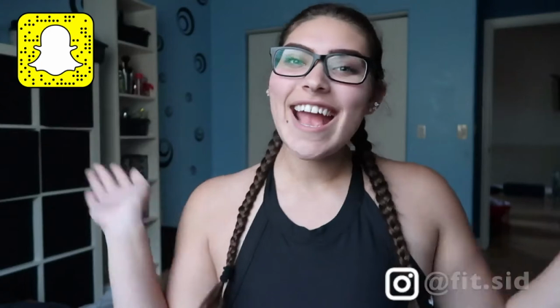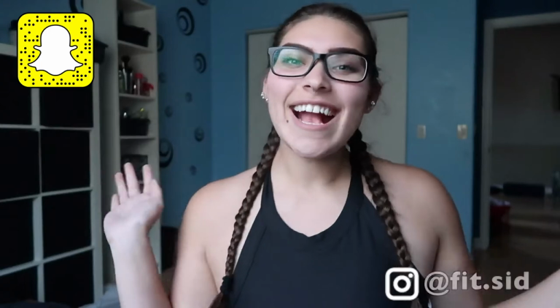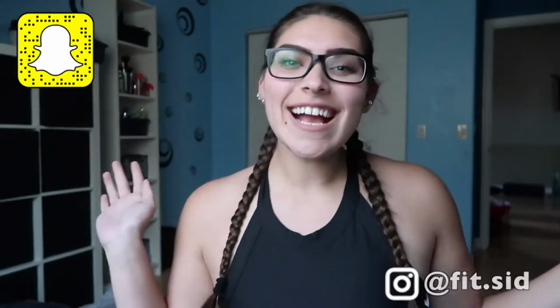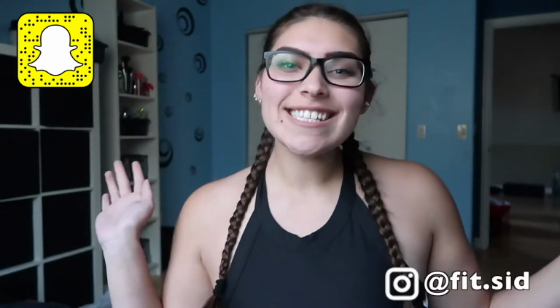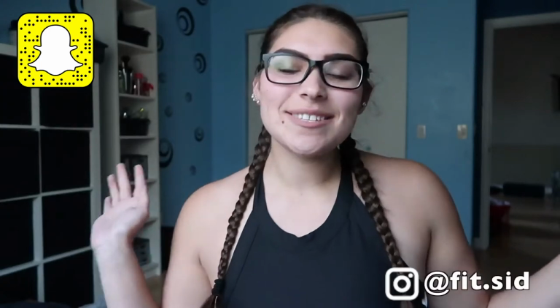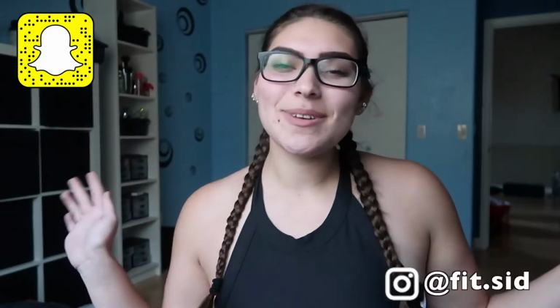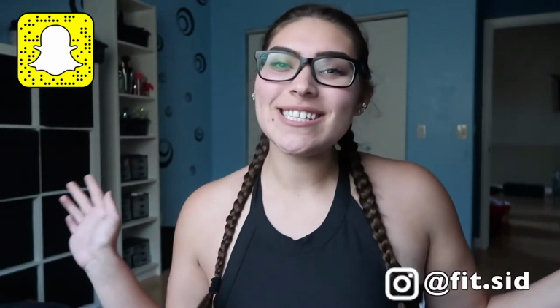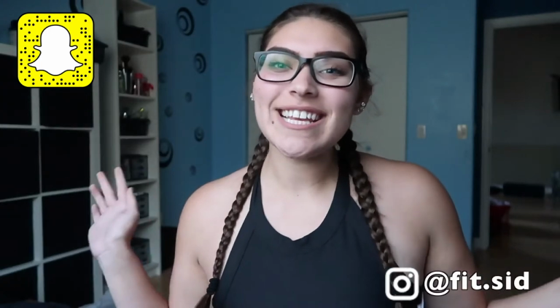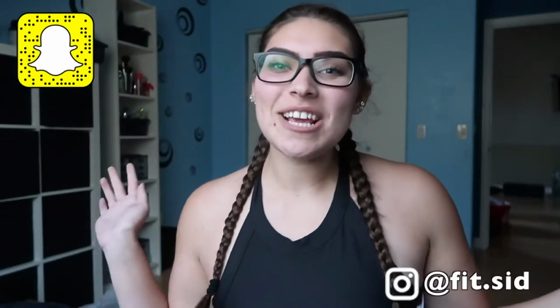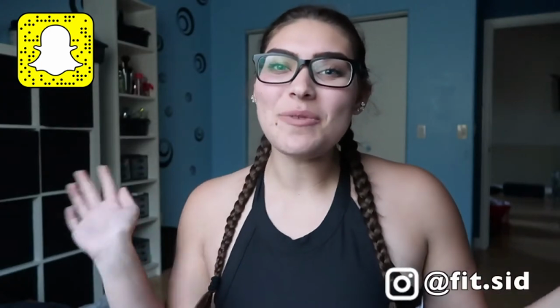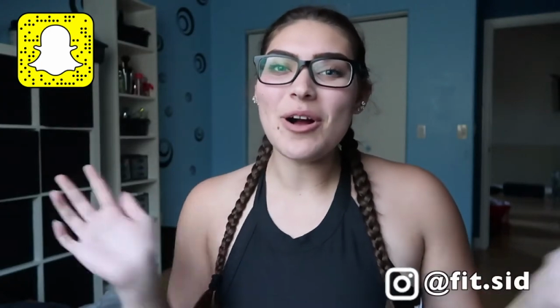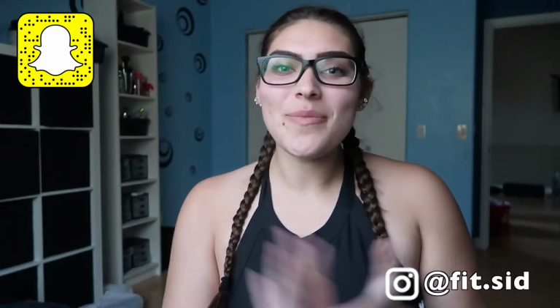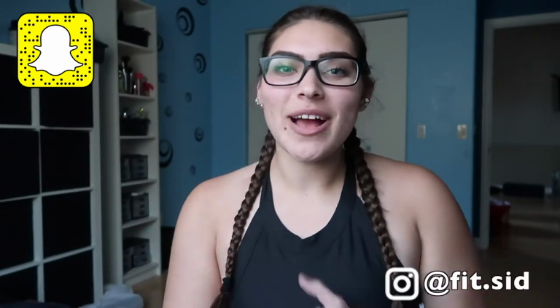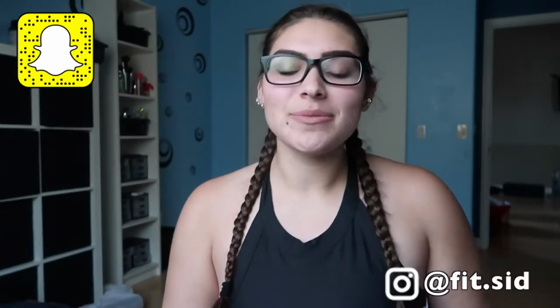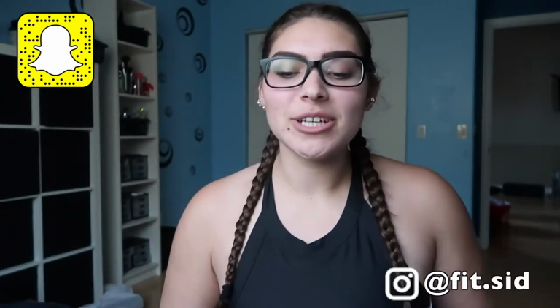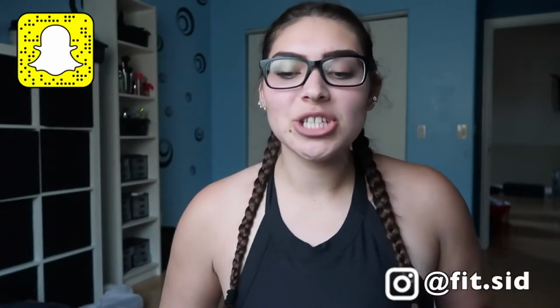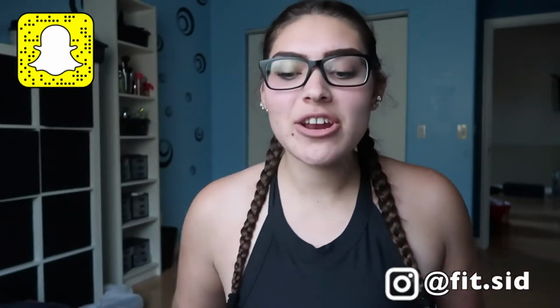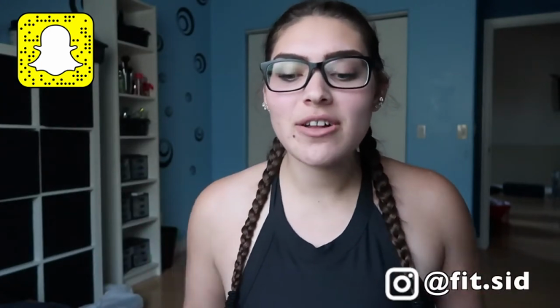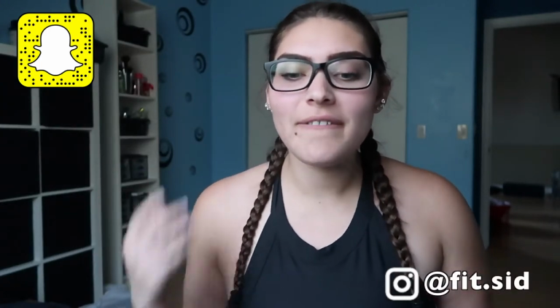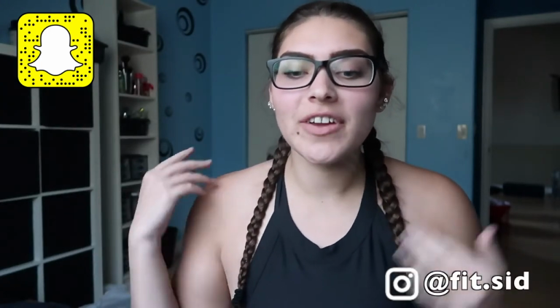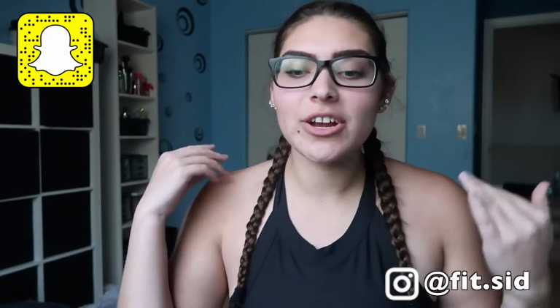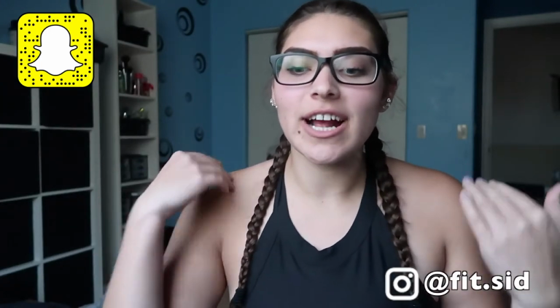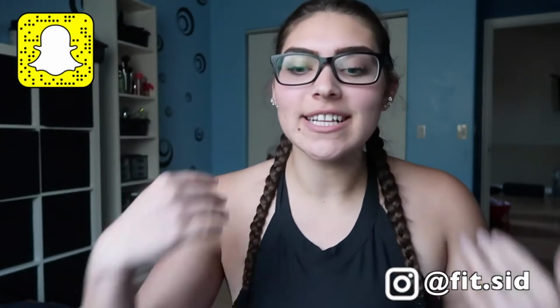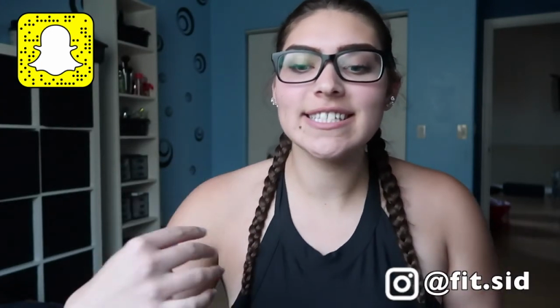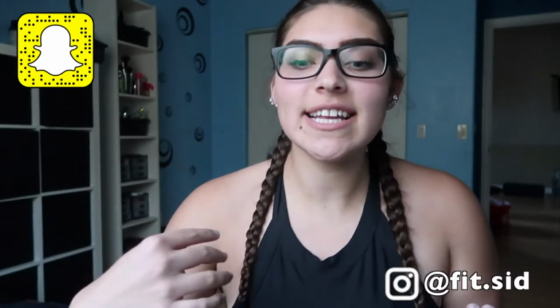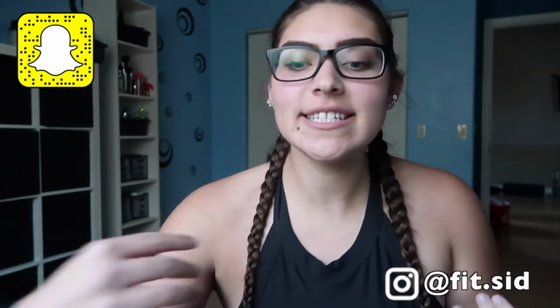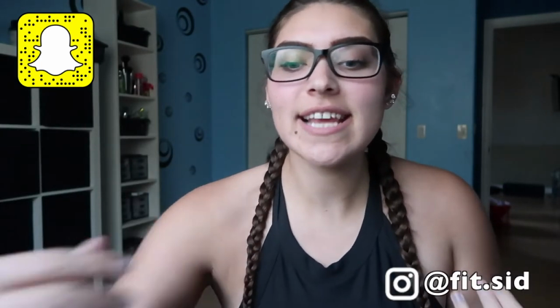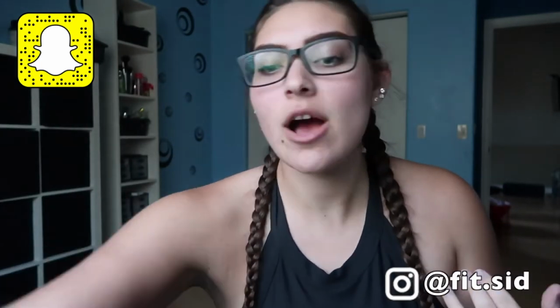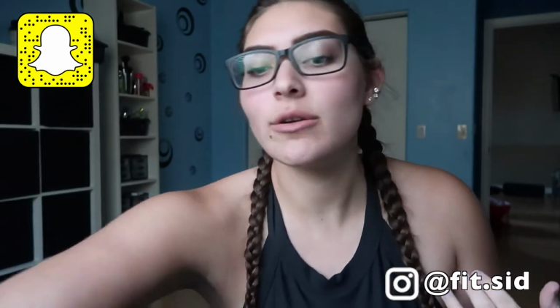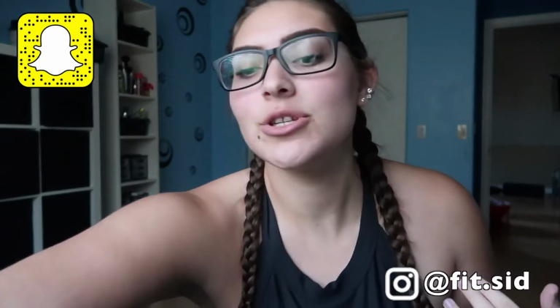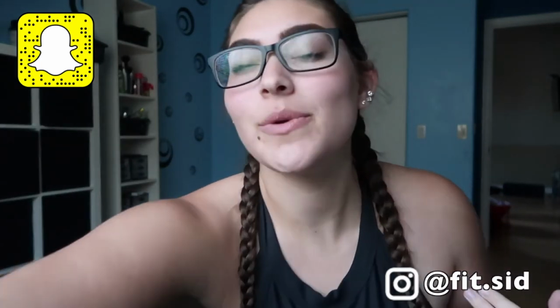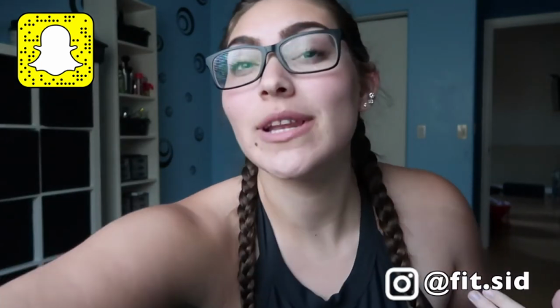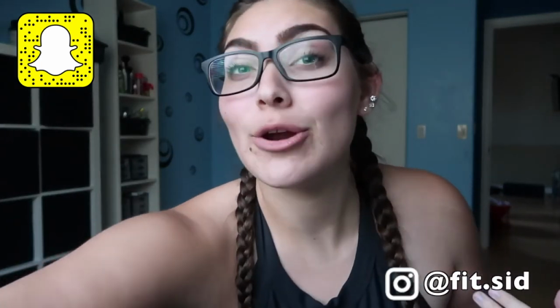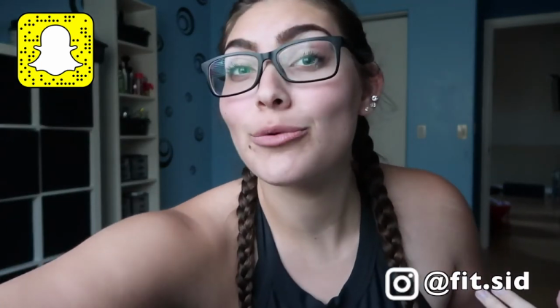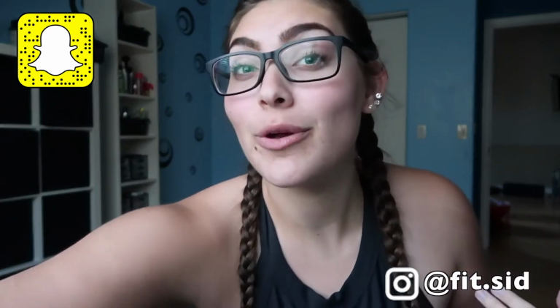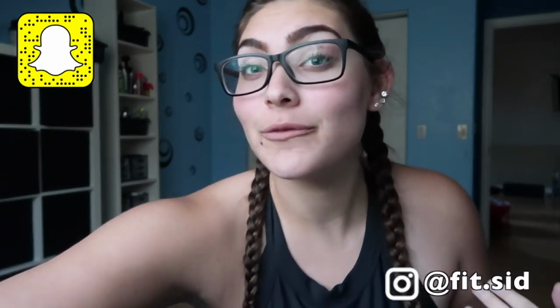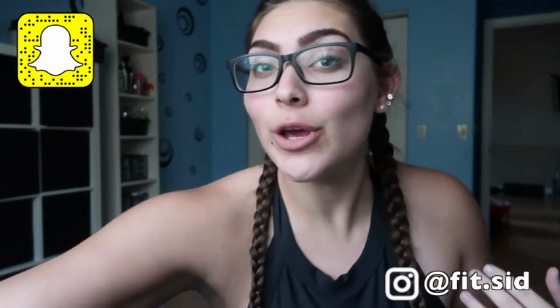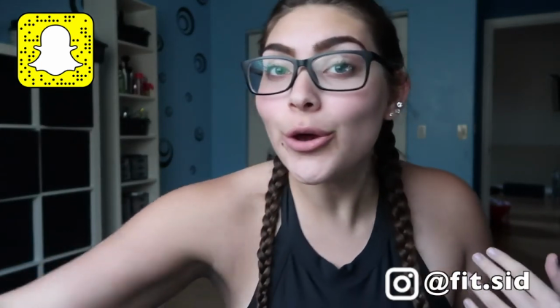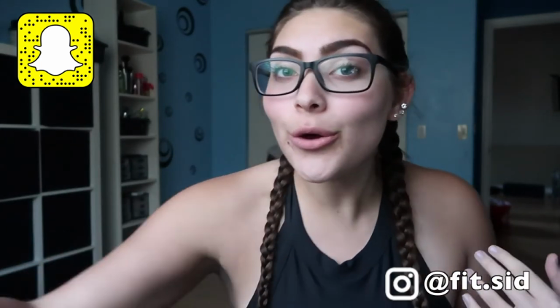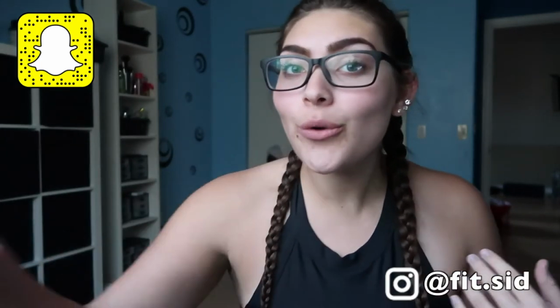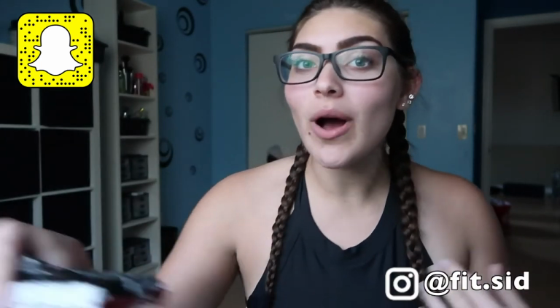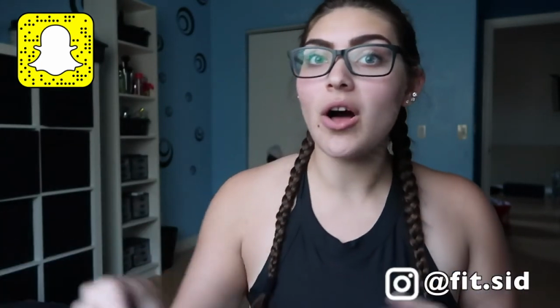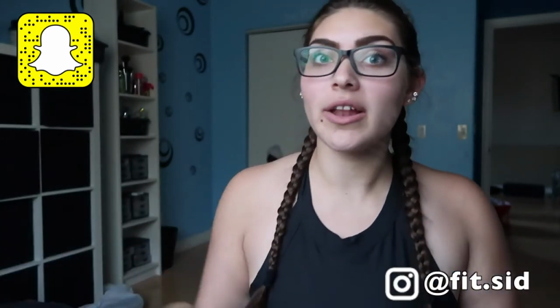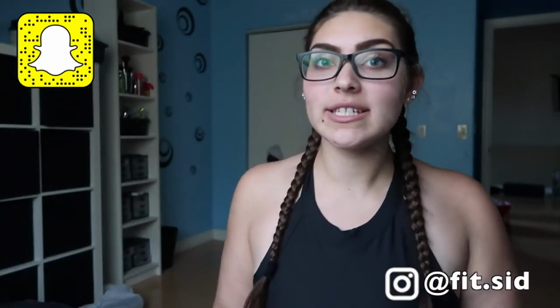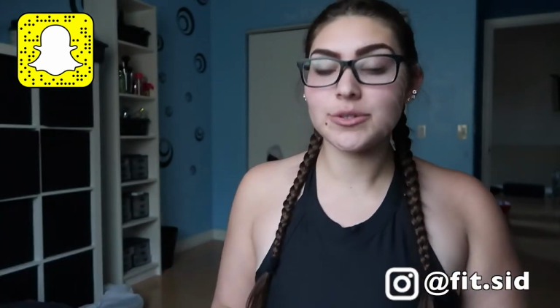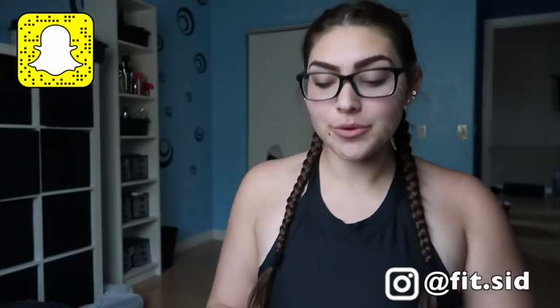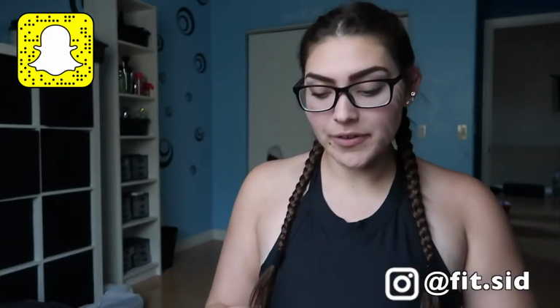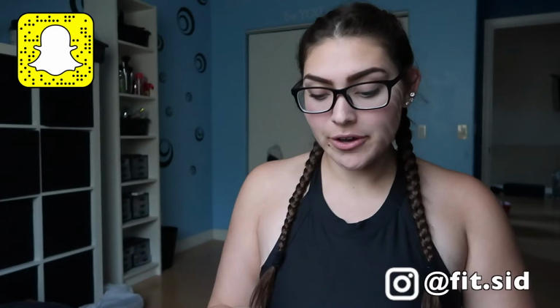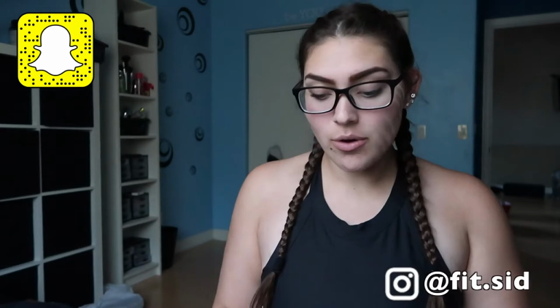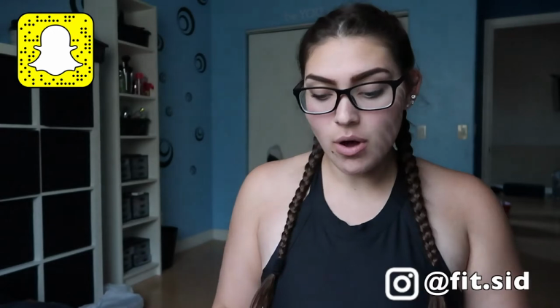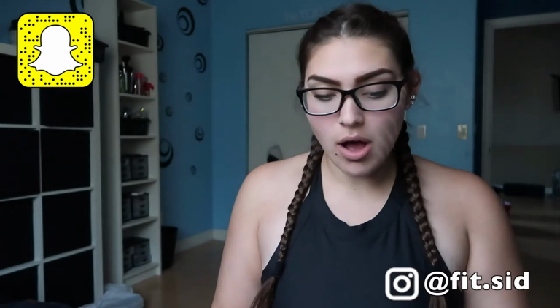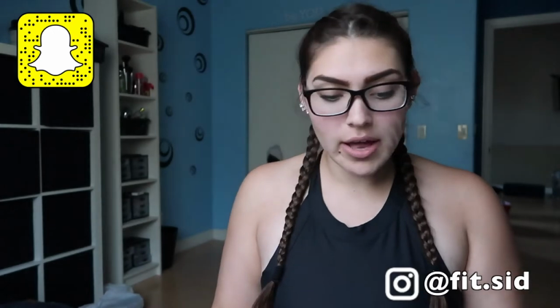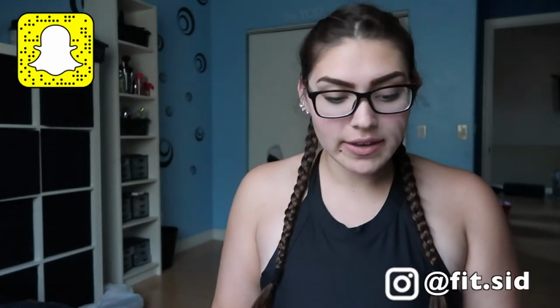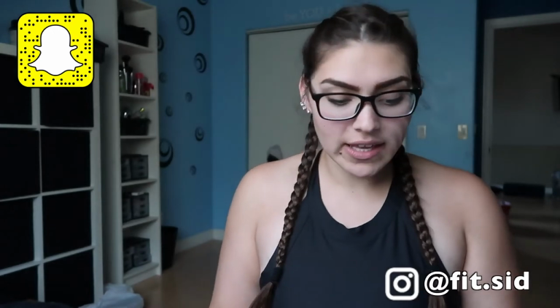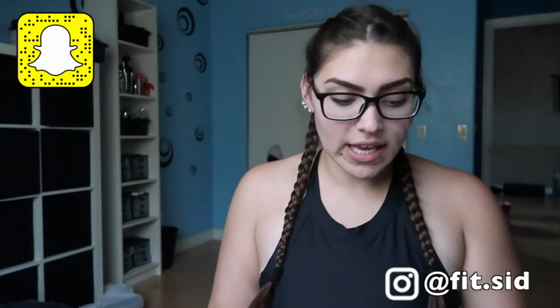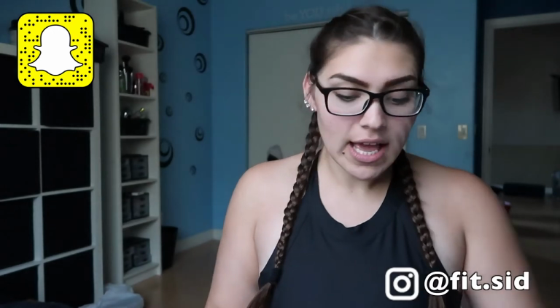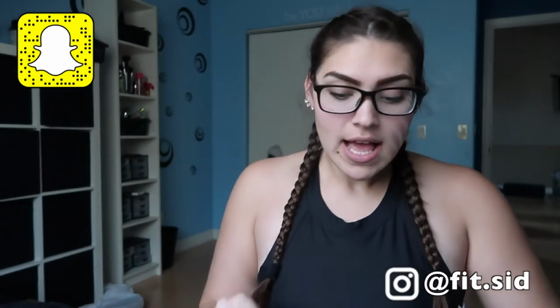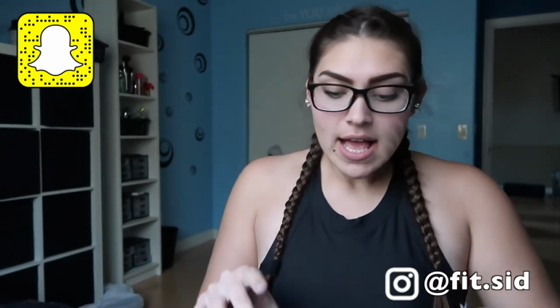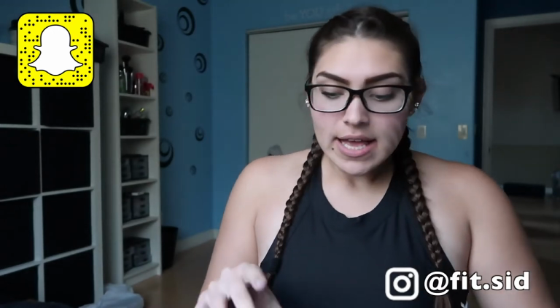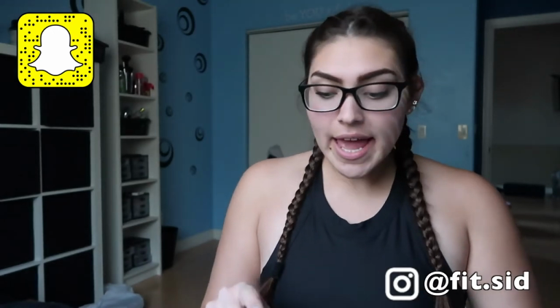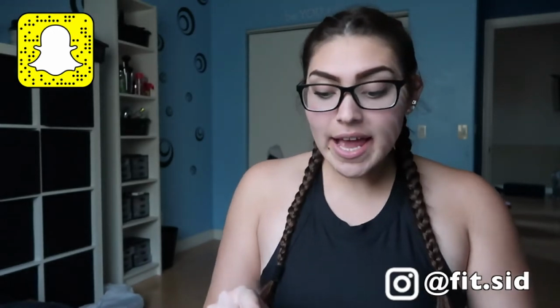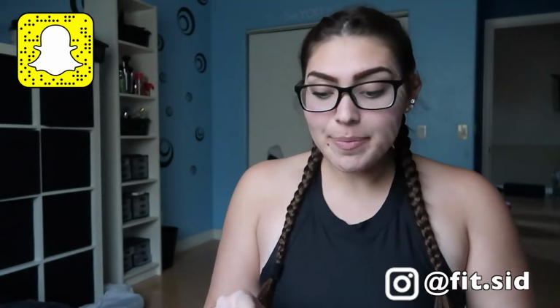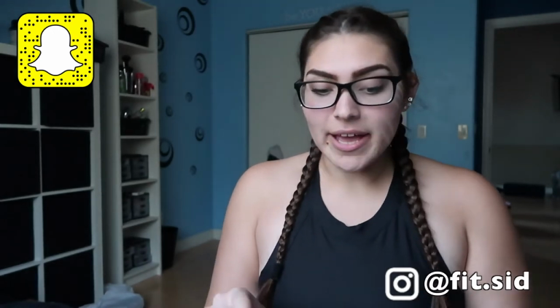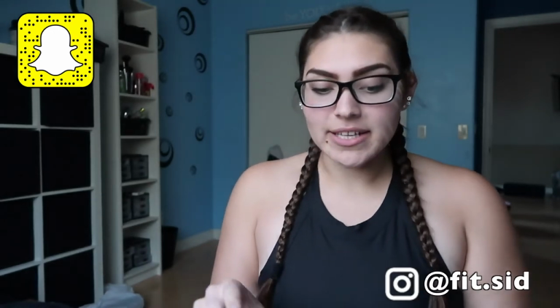Hey guys, it's me Sydney. Welcome back to my channel. I figured I'd sit down and do a little honest review on the cake bites.